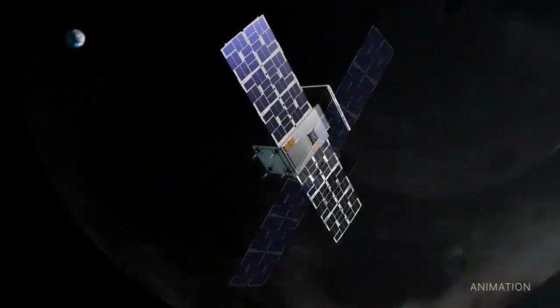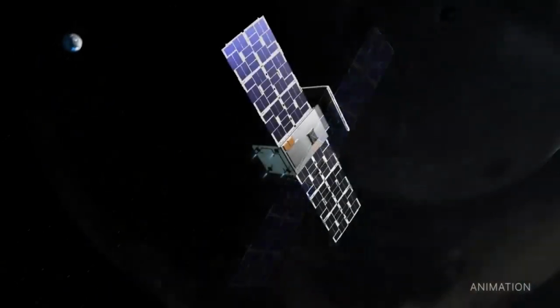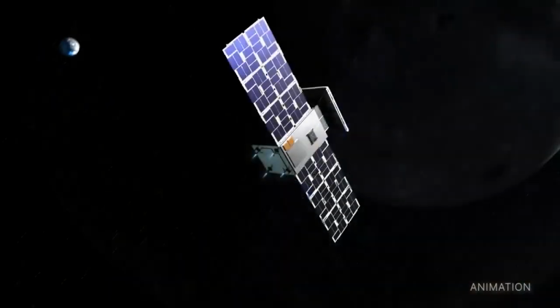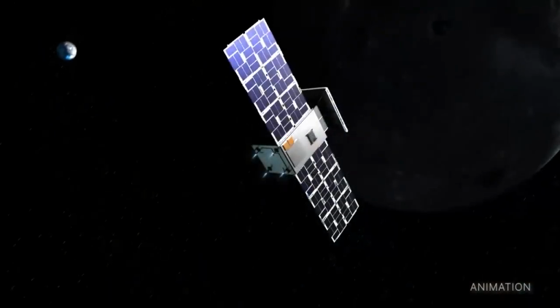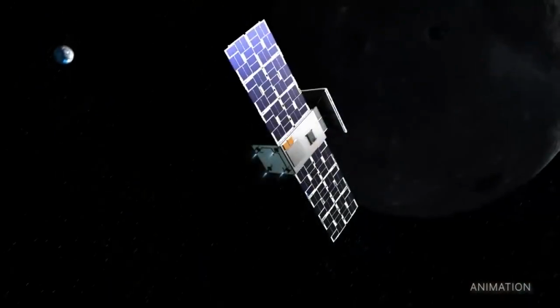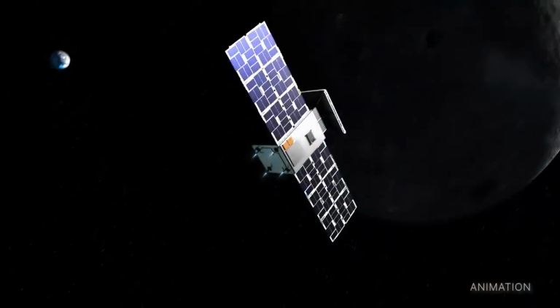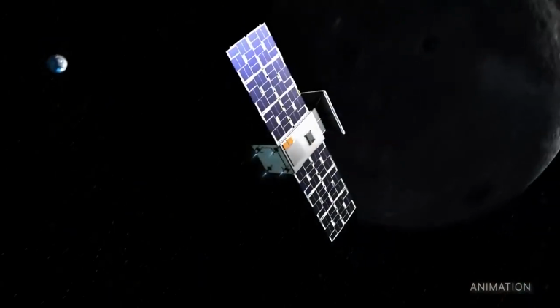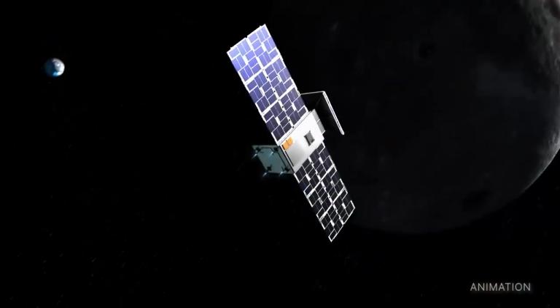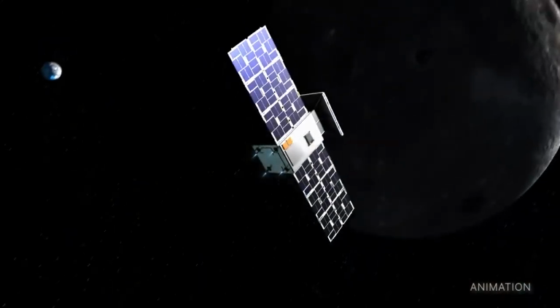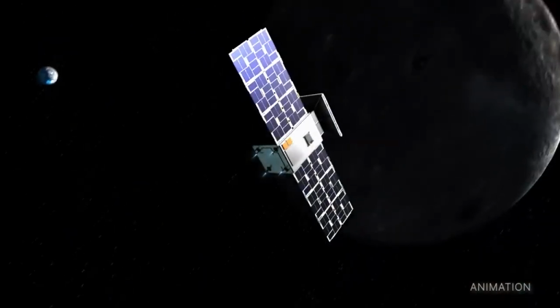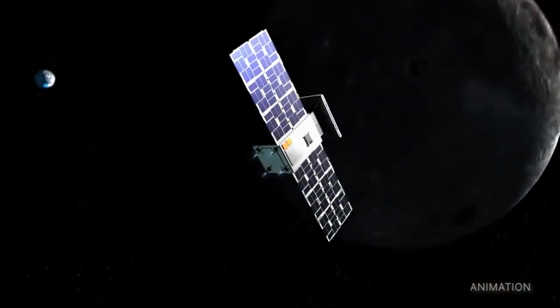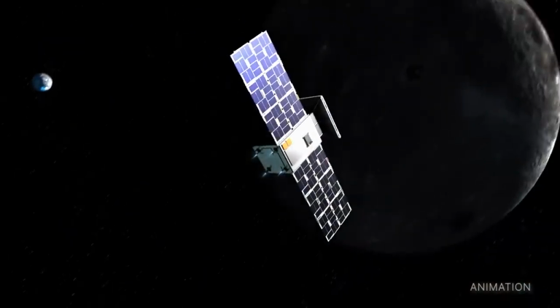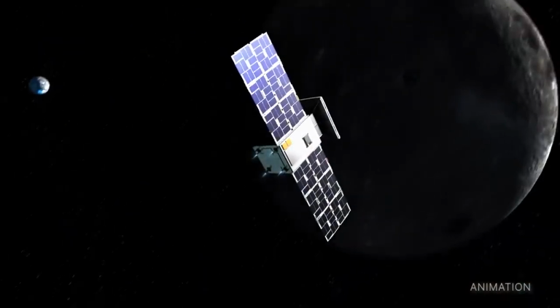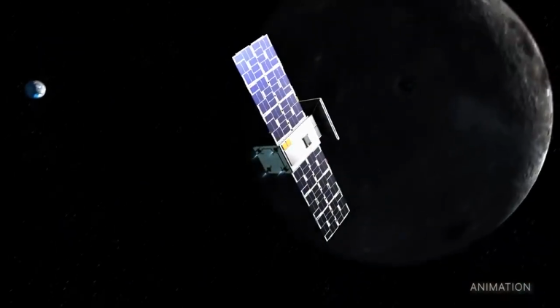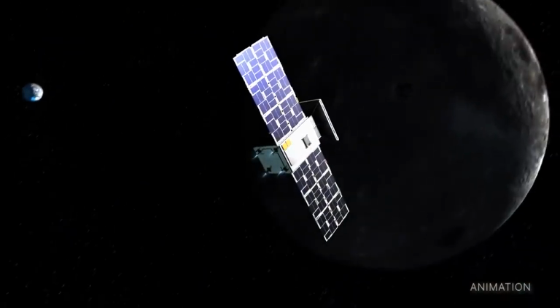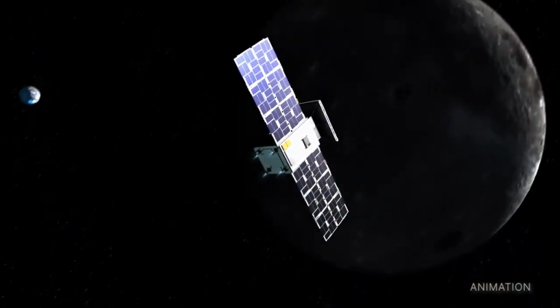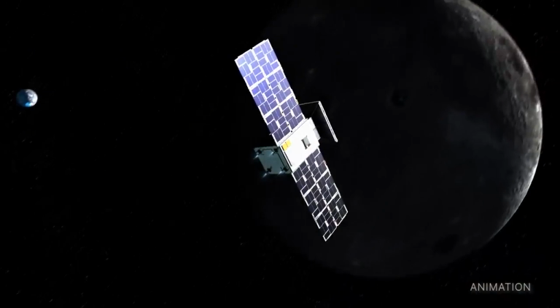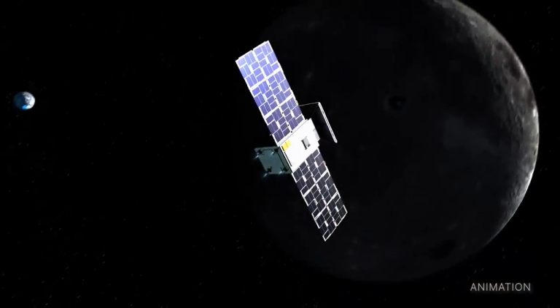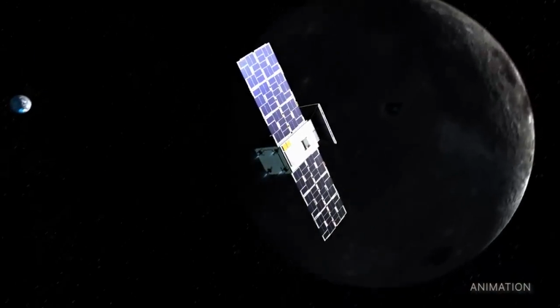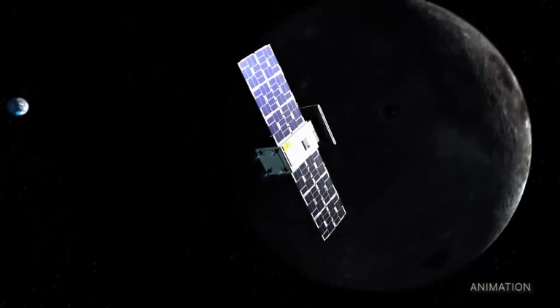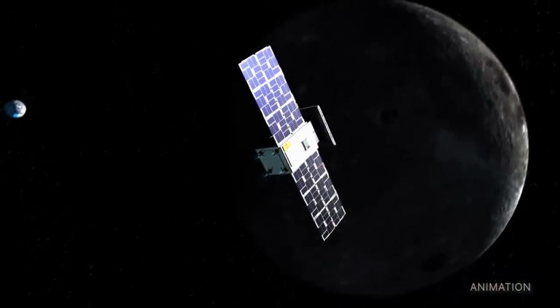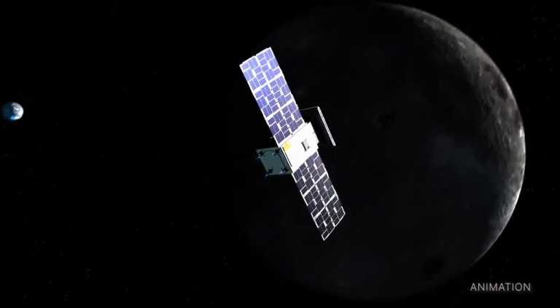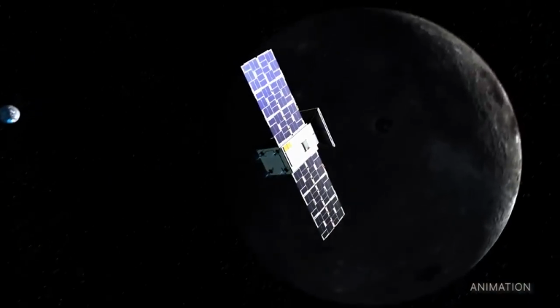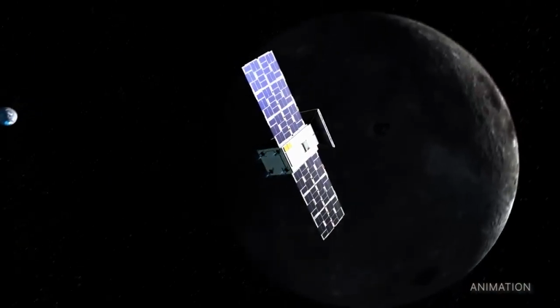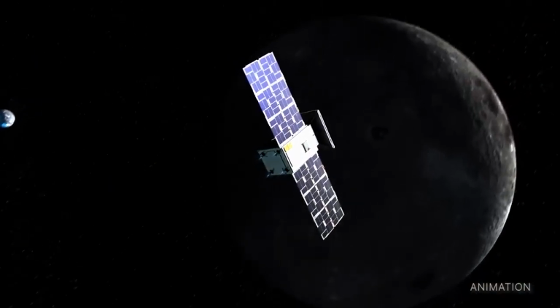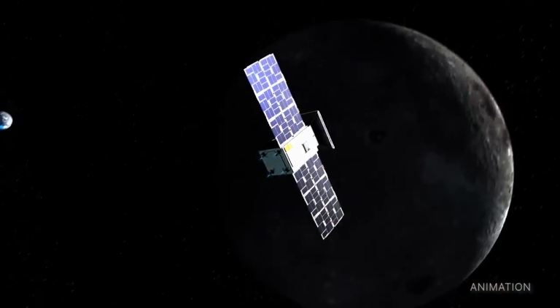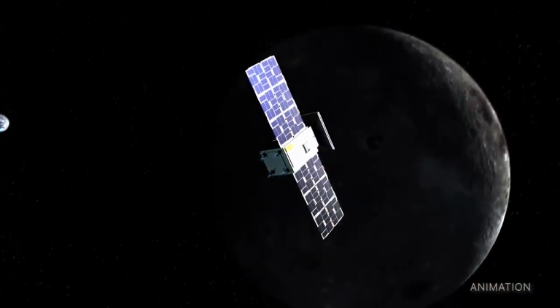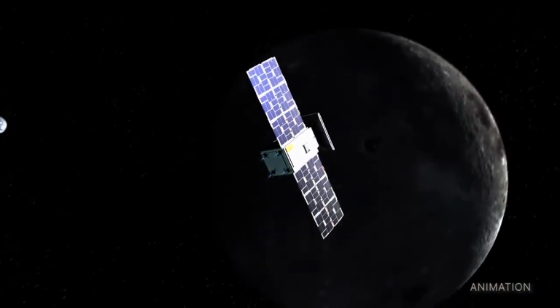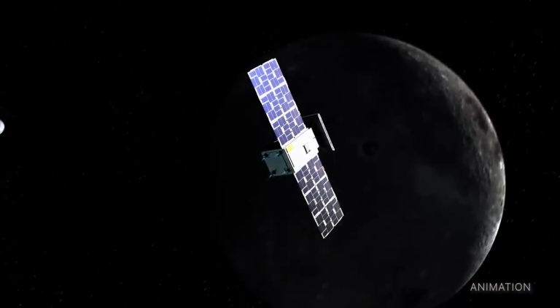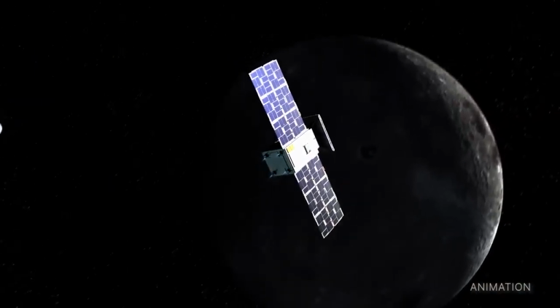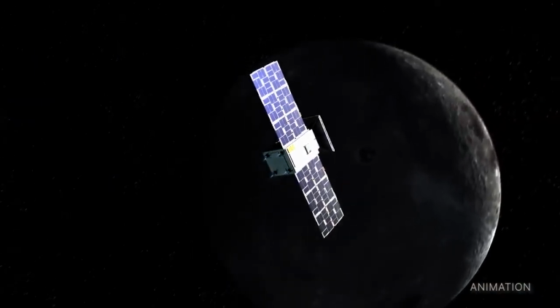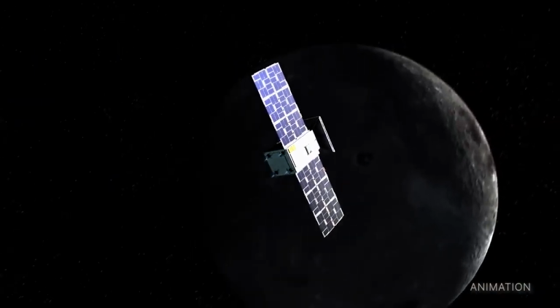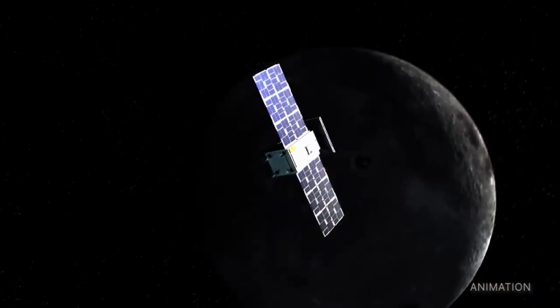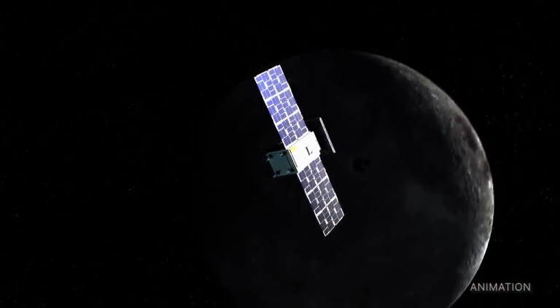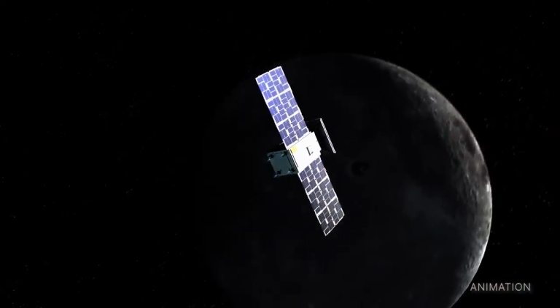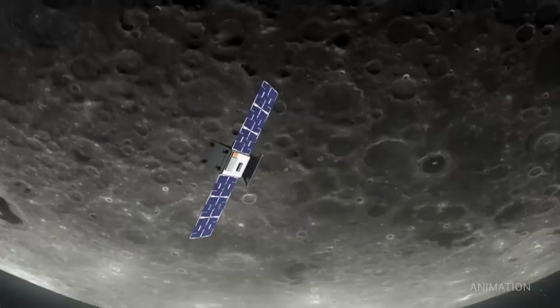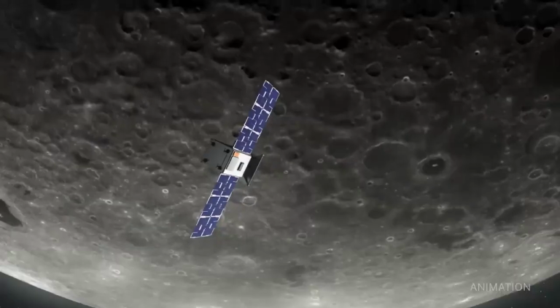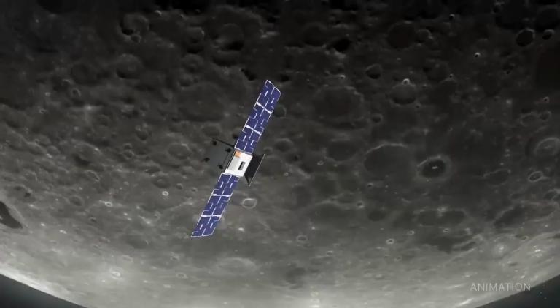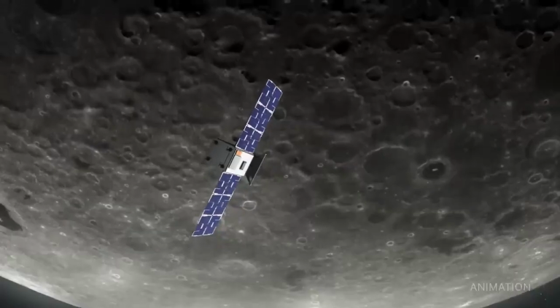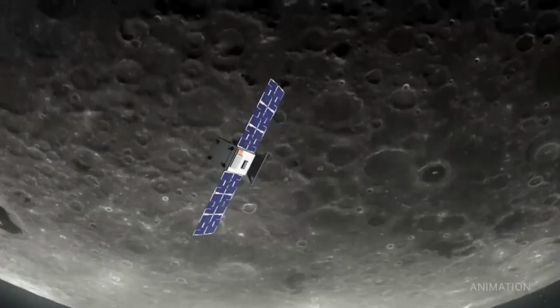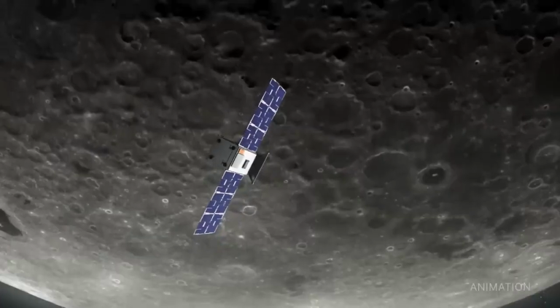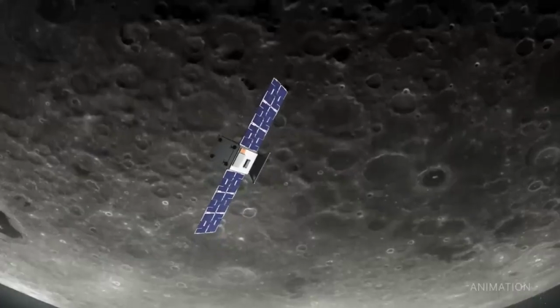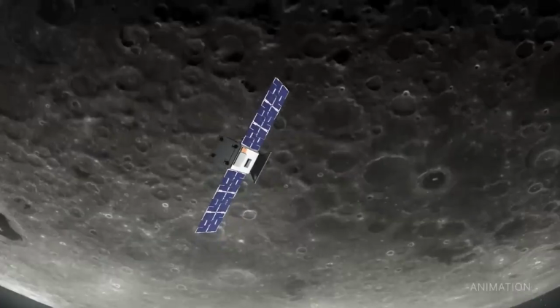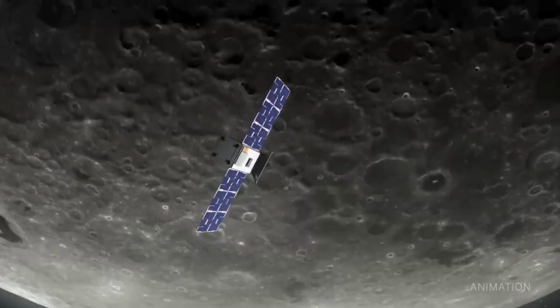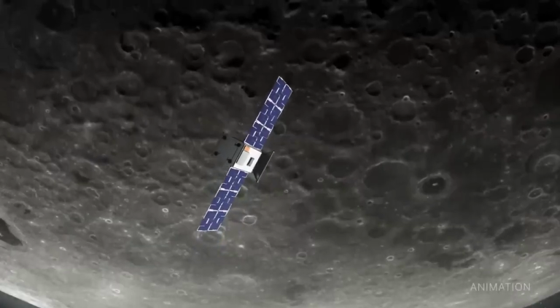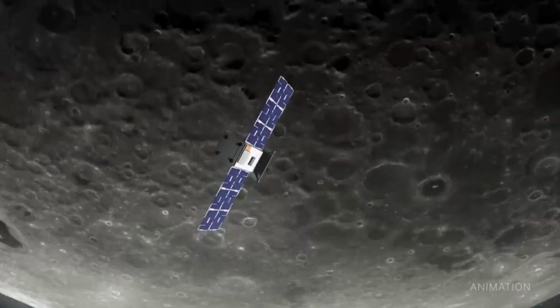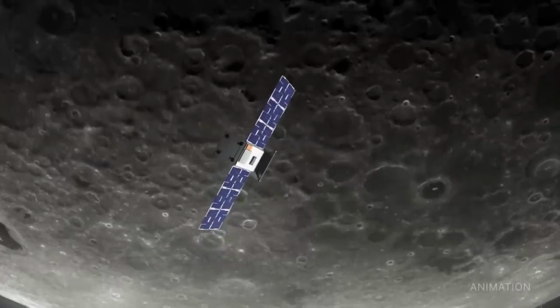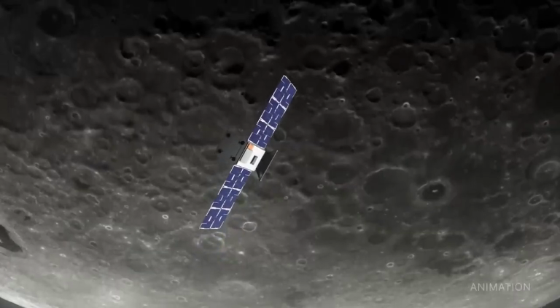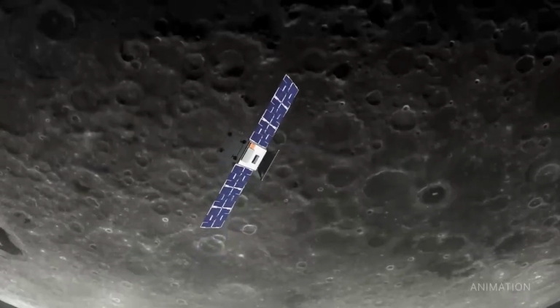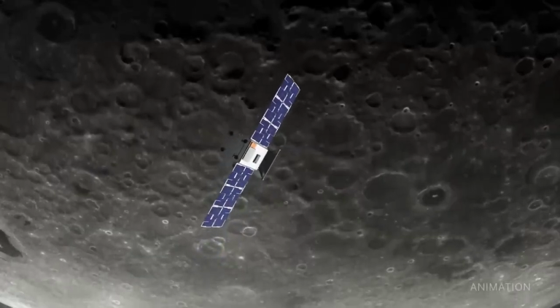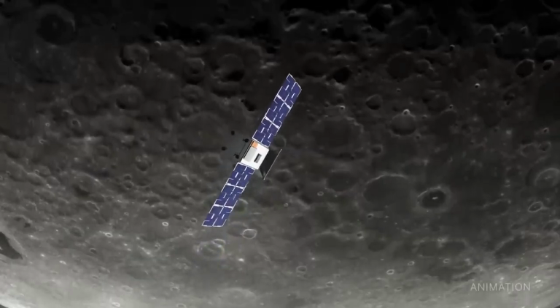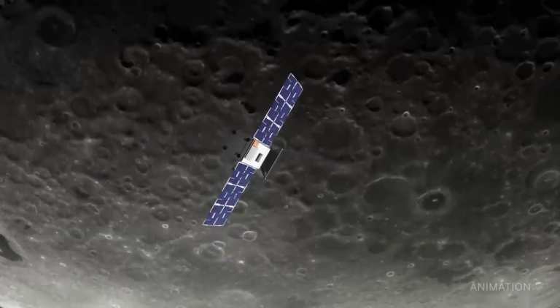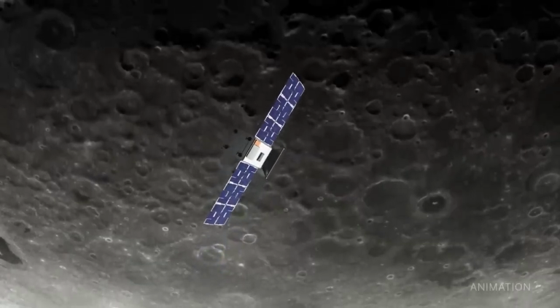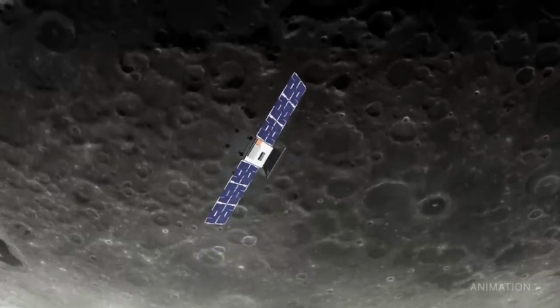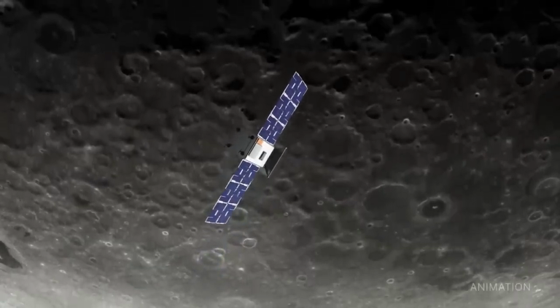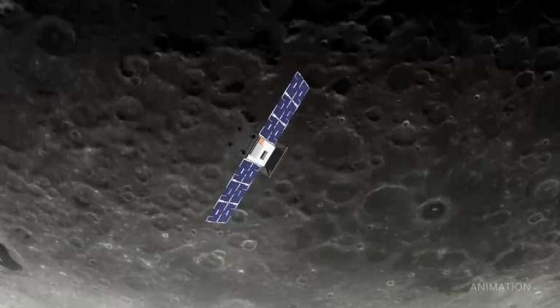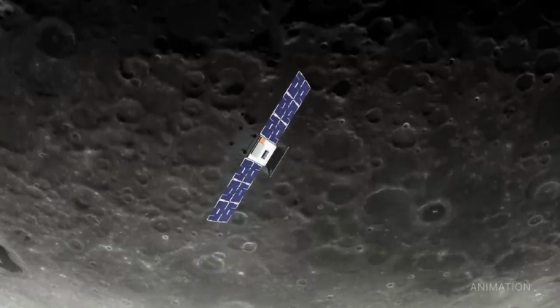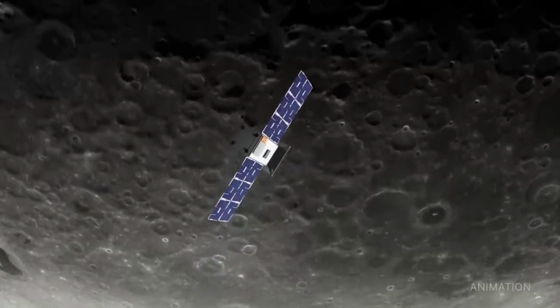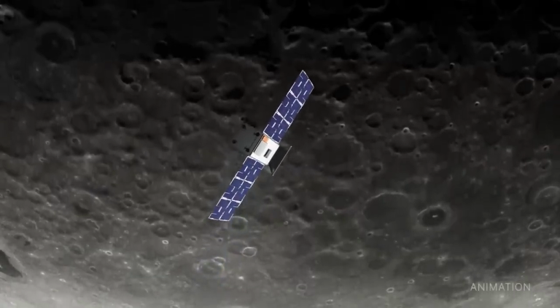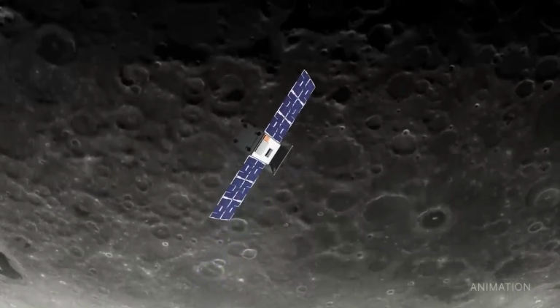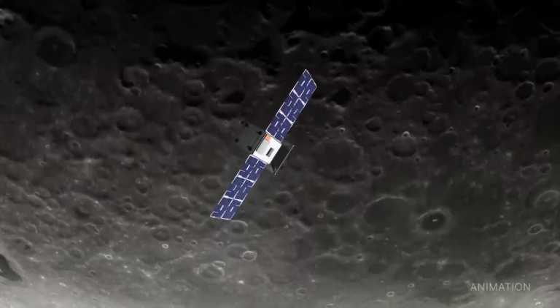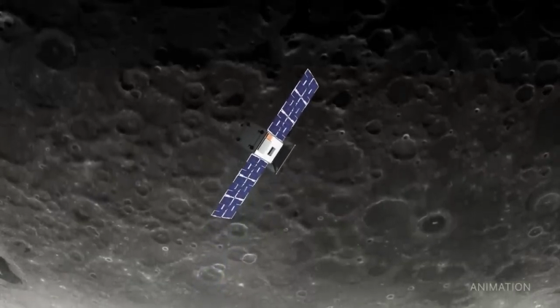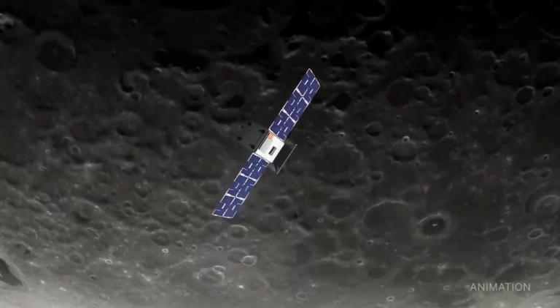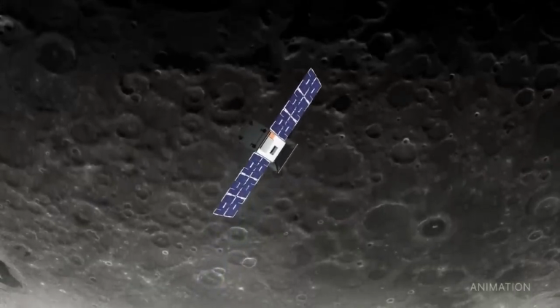As originally planned, CAPSTONE is still expected to arrive to its lunar orbit later this year on November 13.